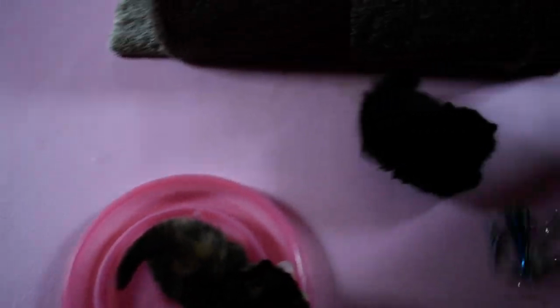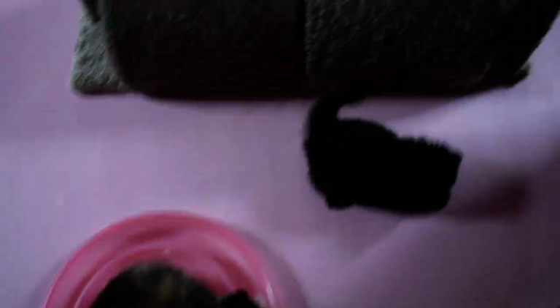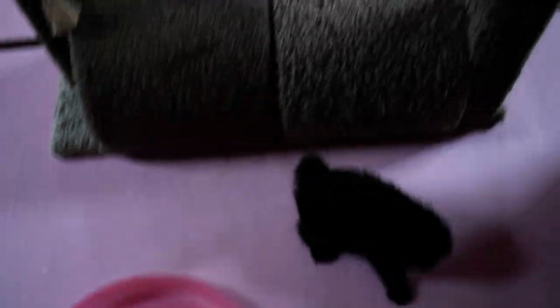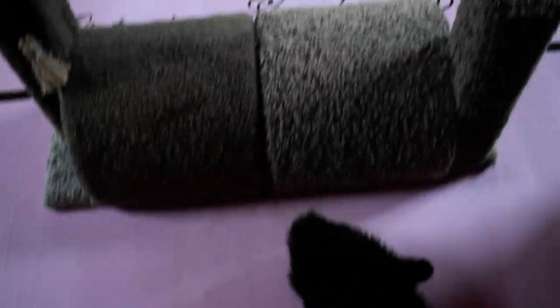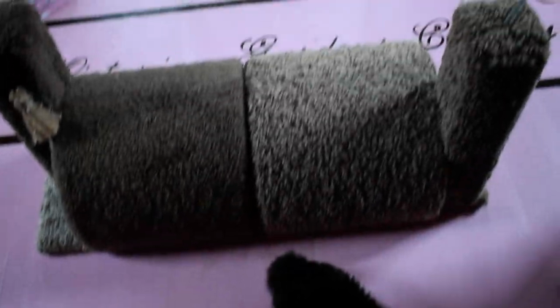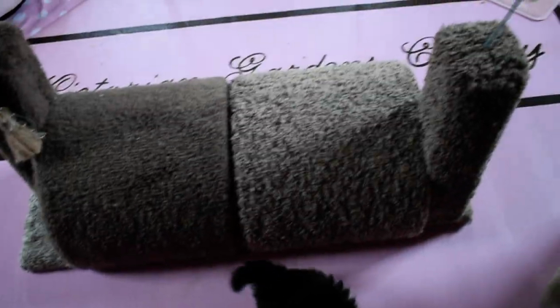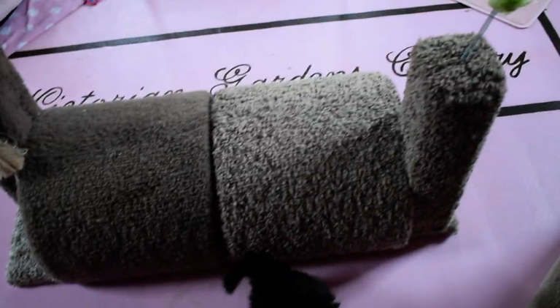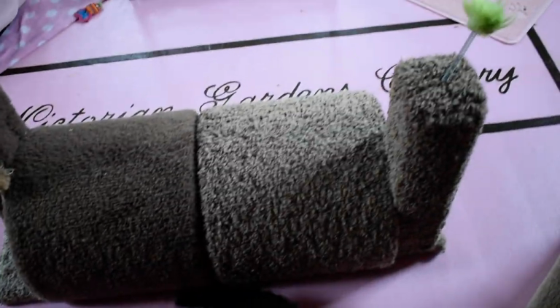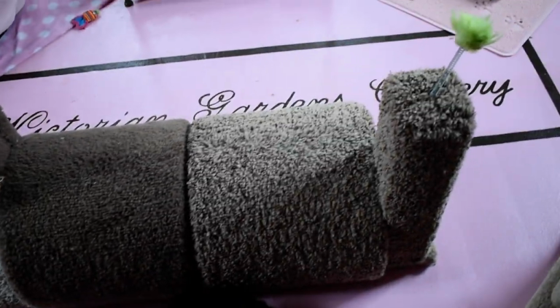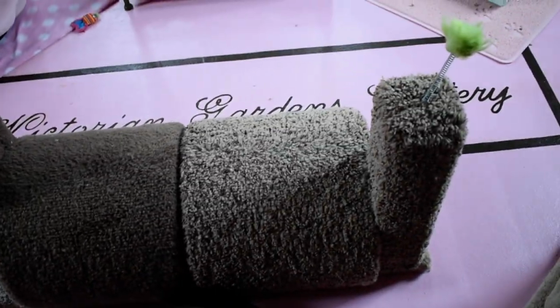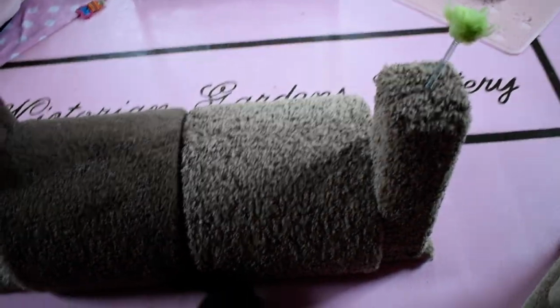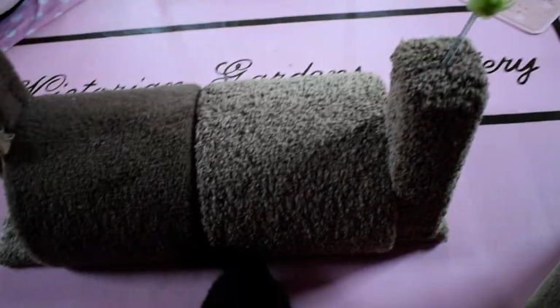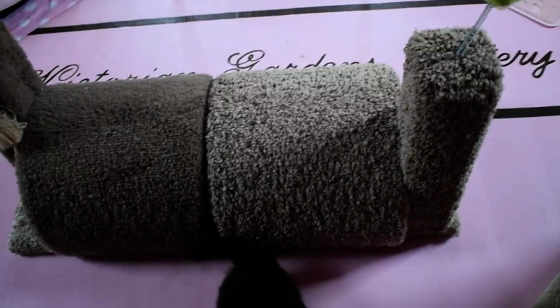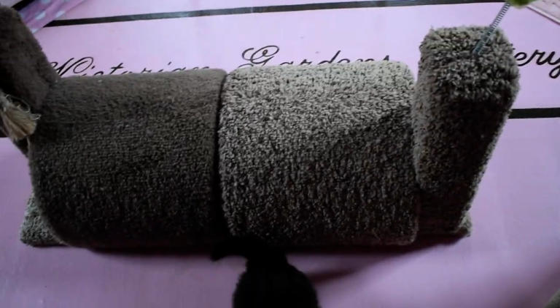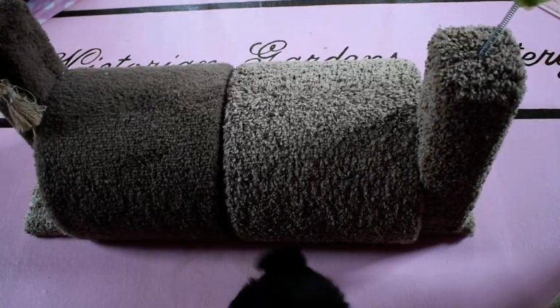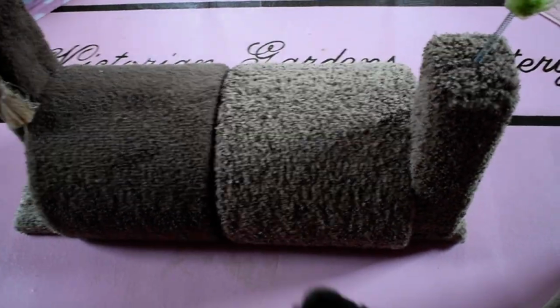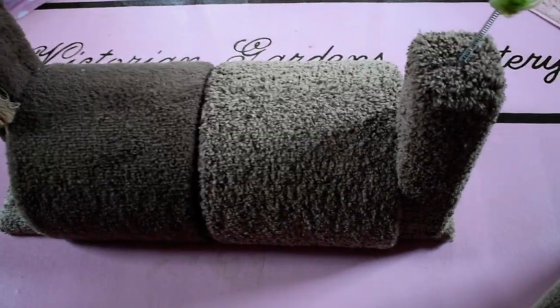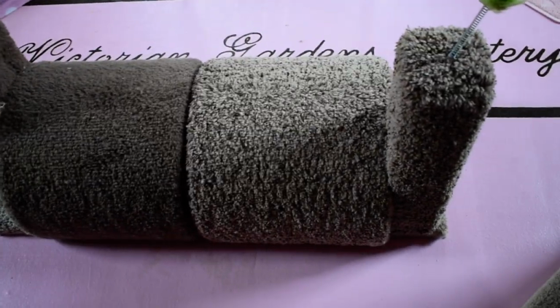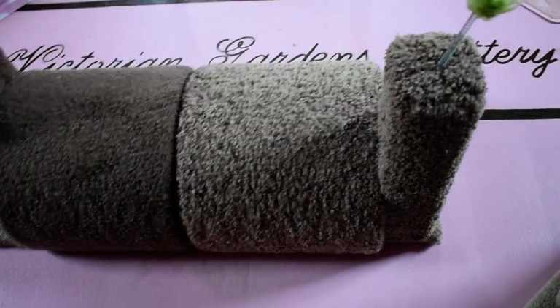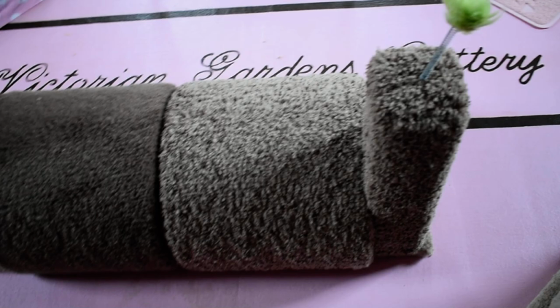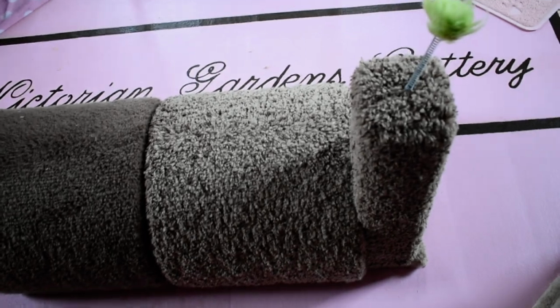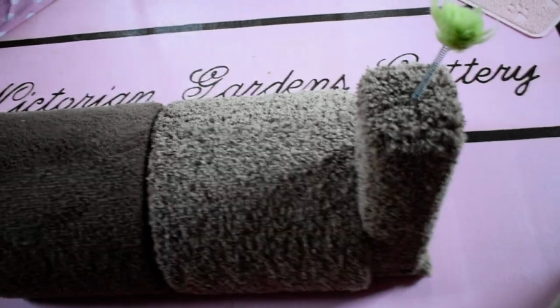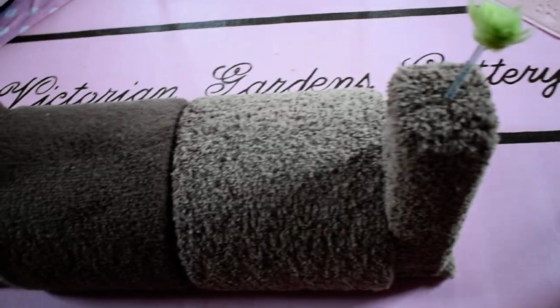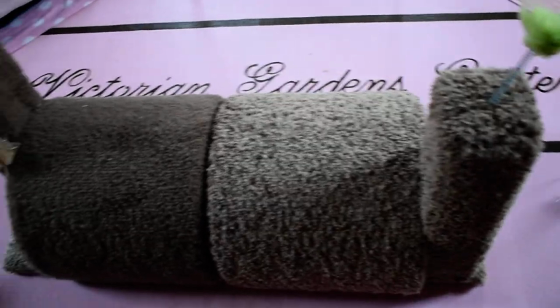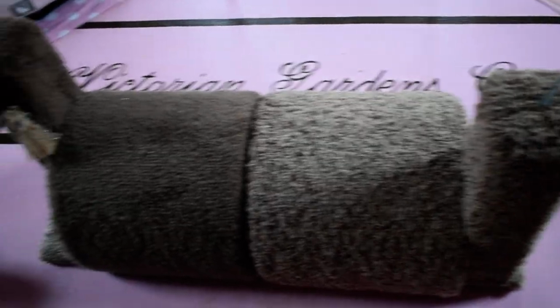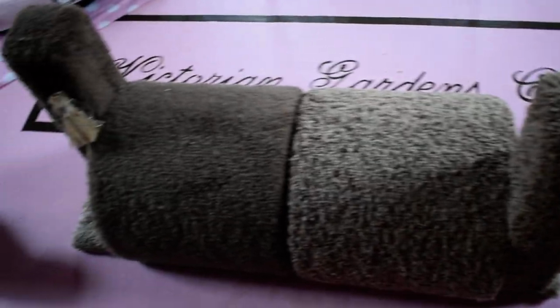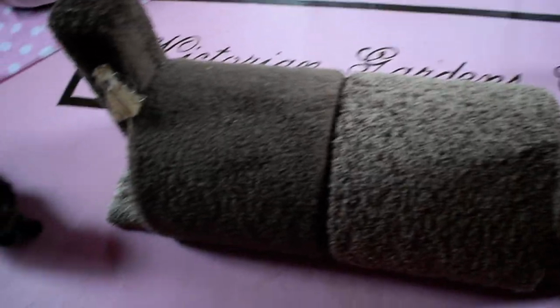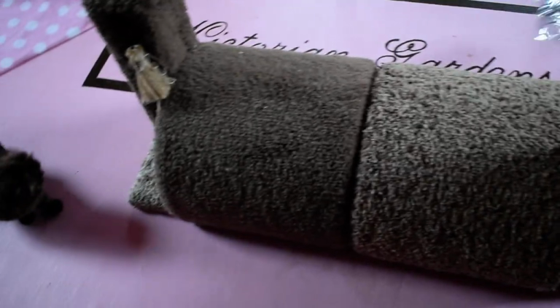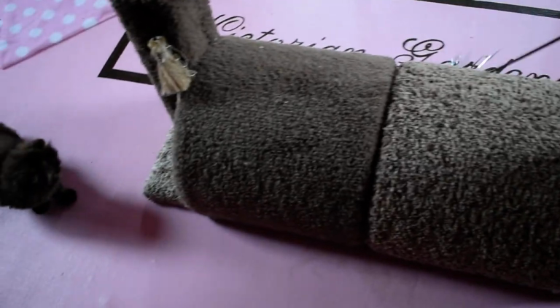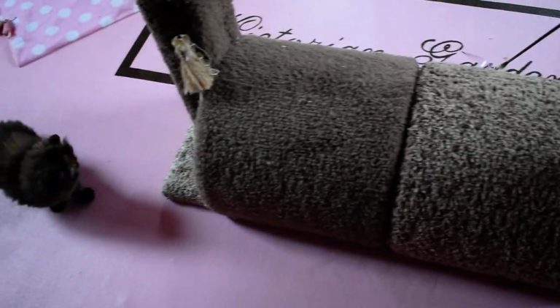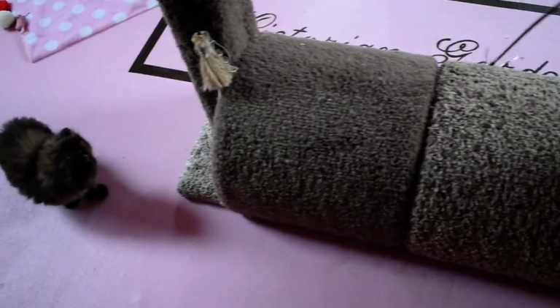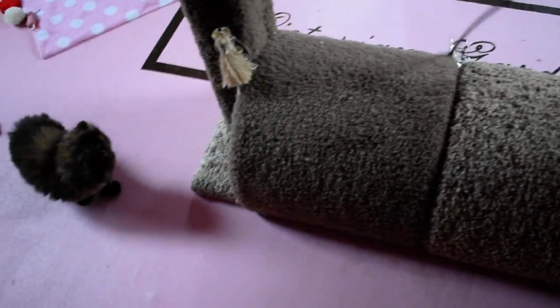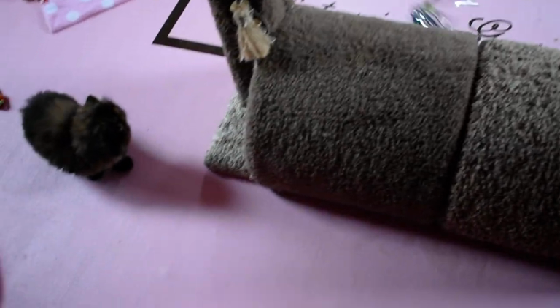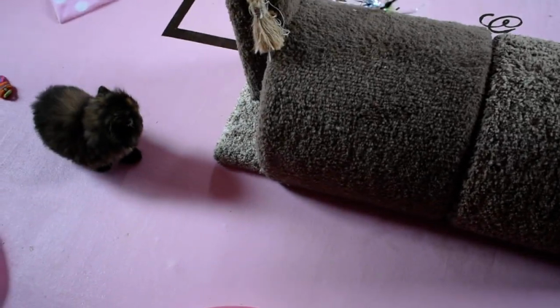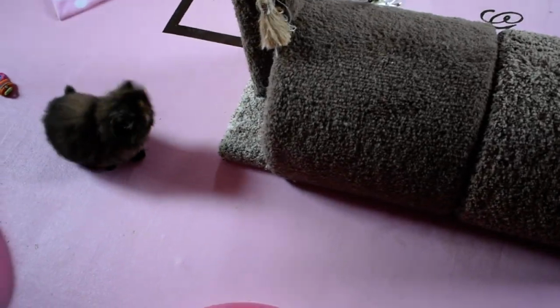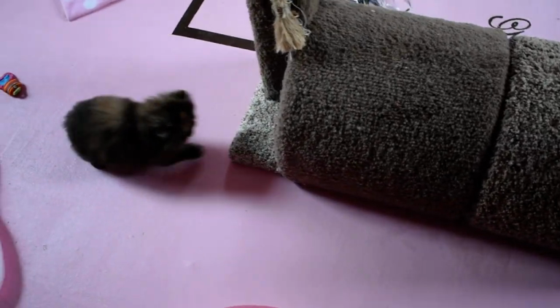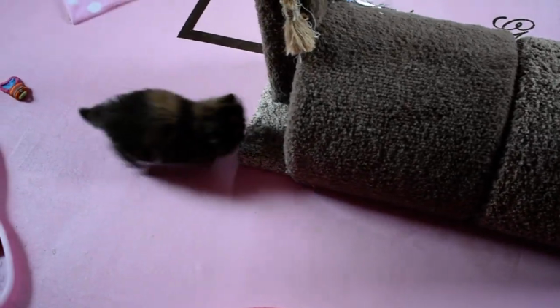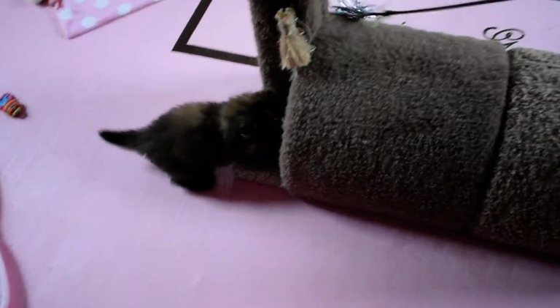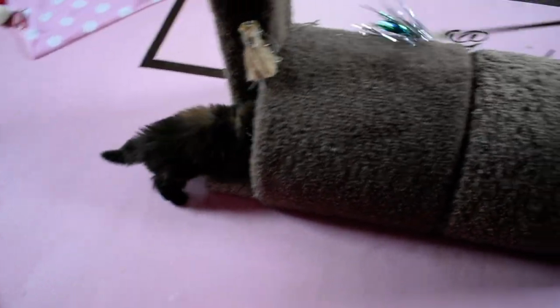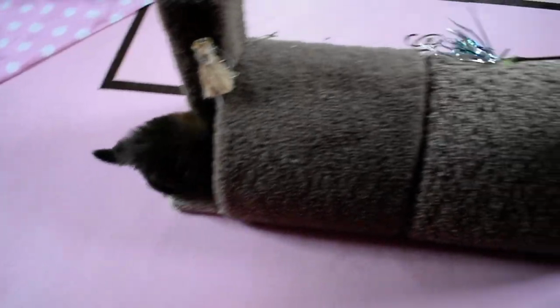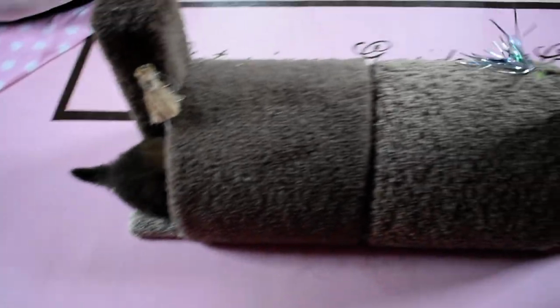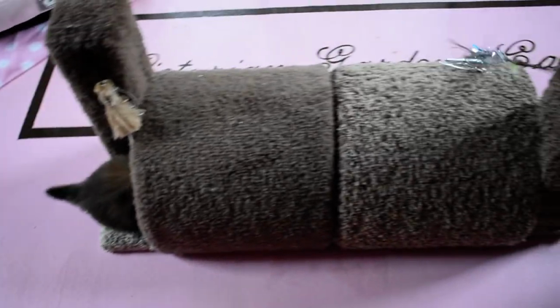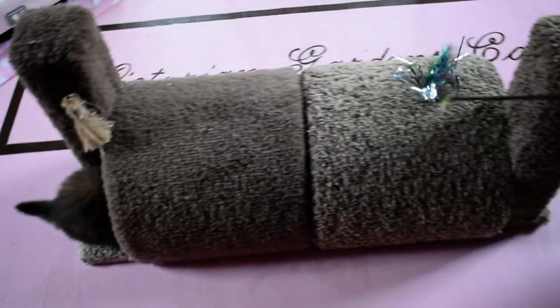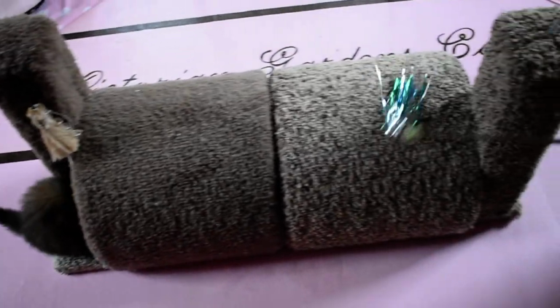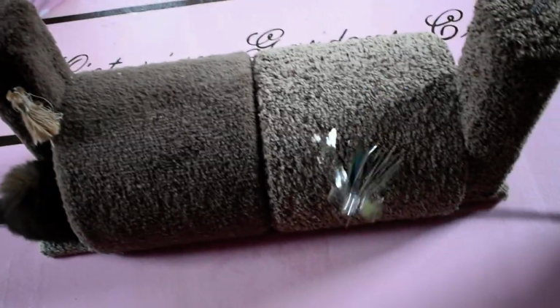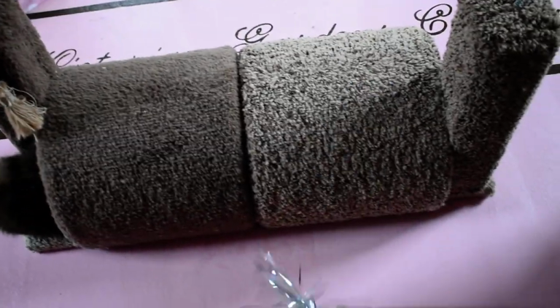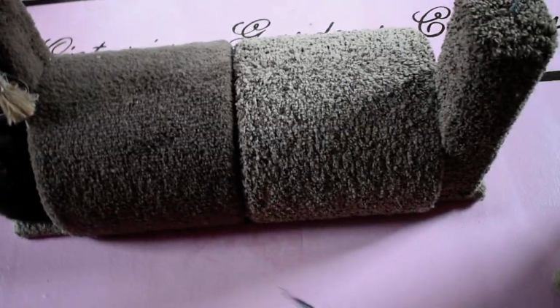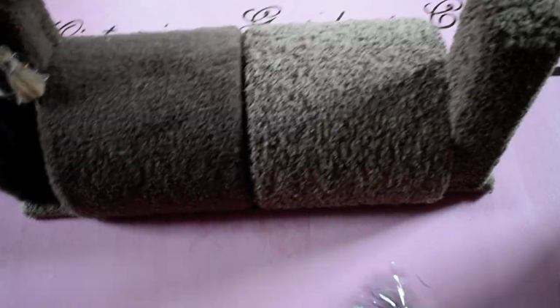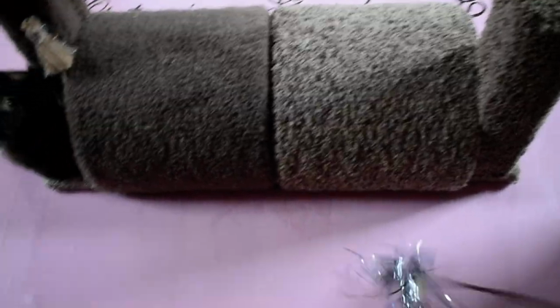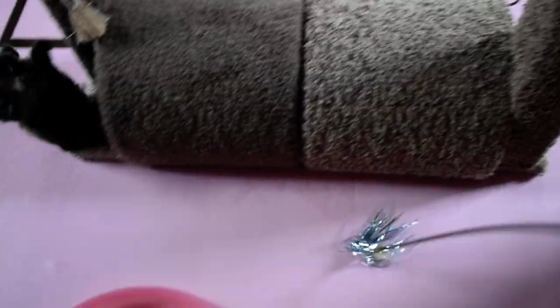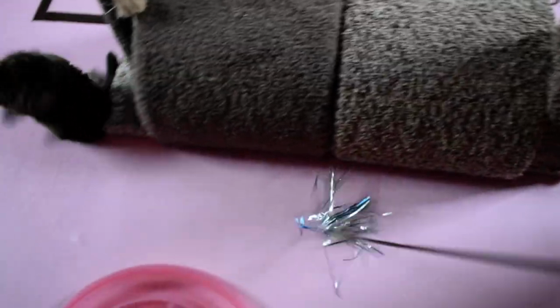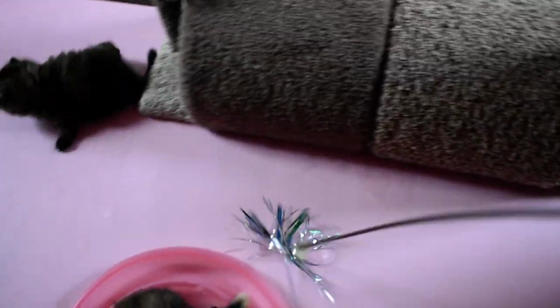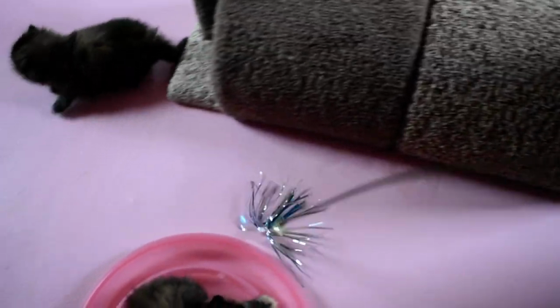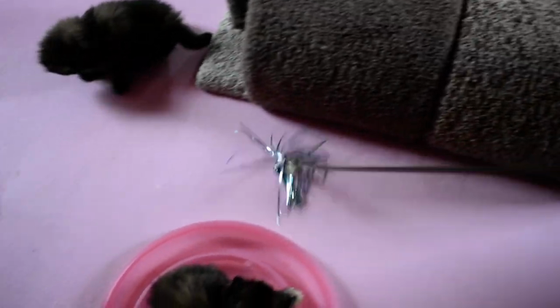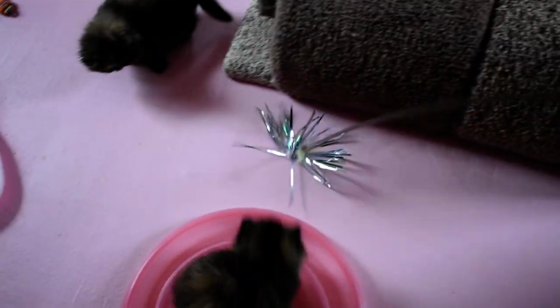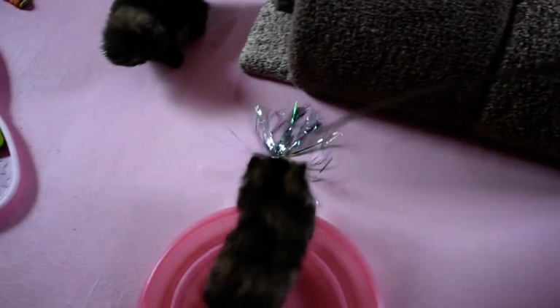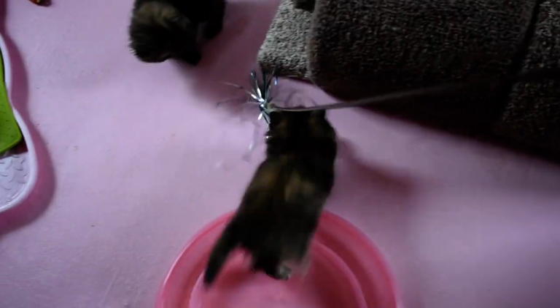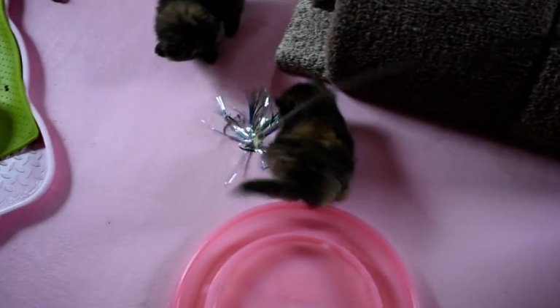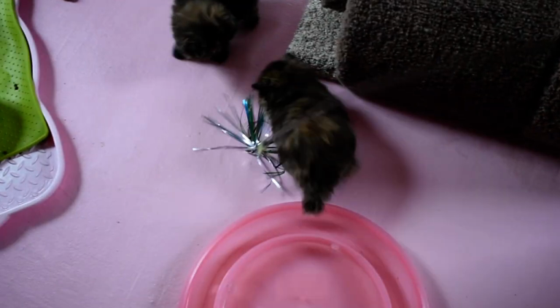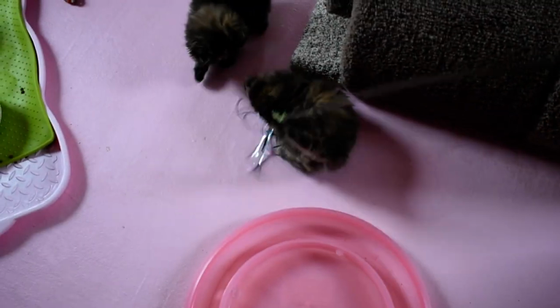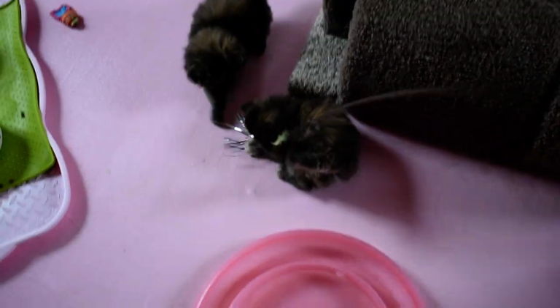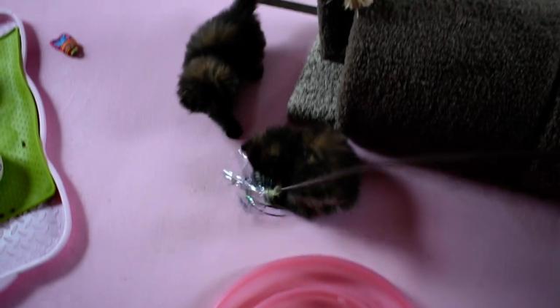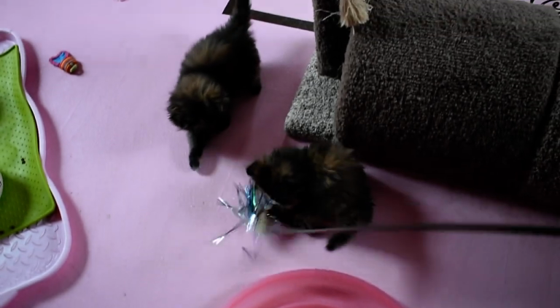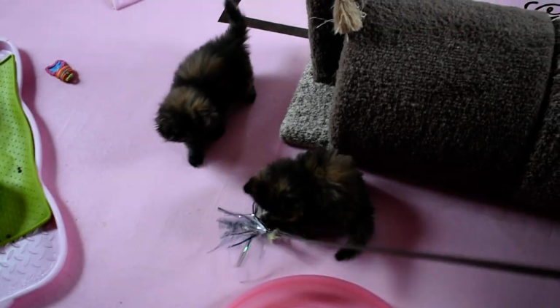I like the setup. They seem to like it too with the tunnels back to back. I know two of them were sleeping in there for the nap yesterday.